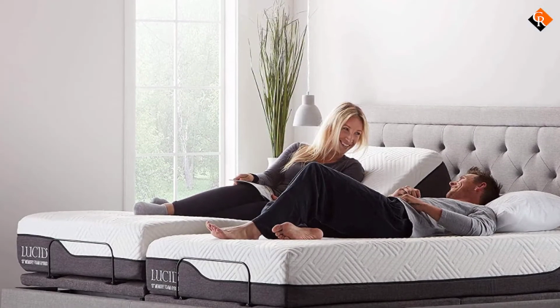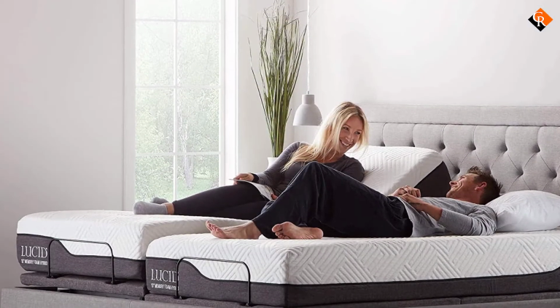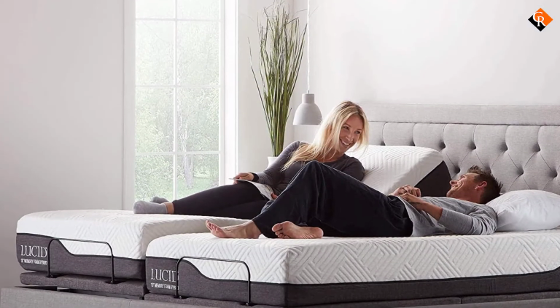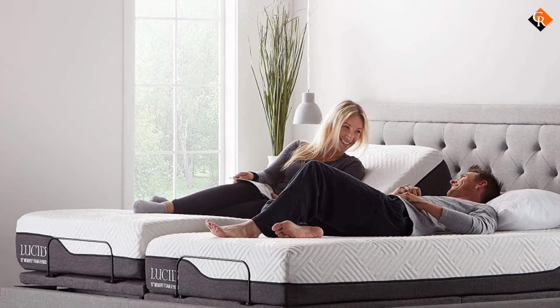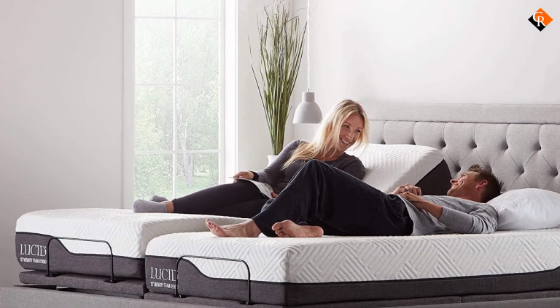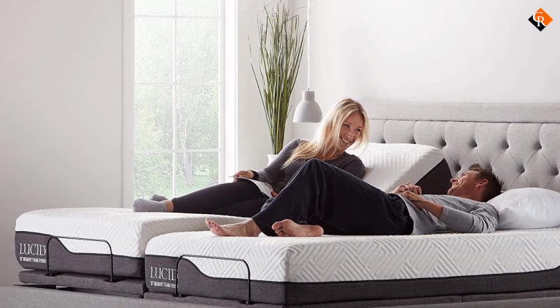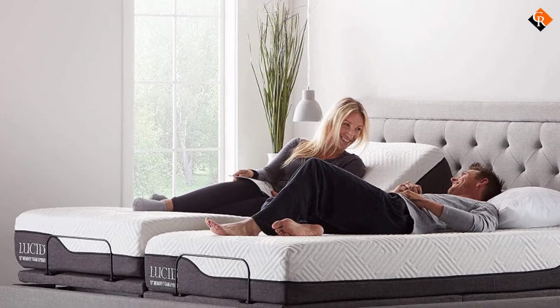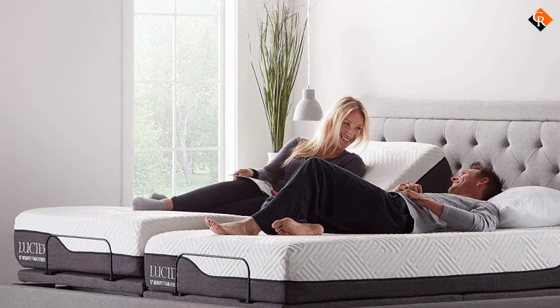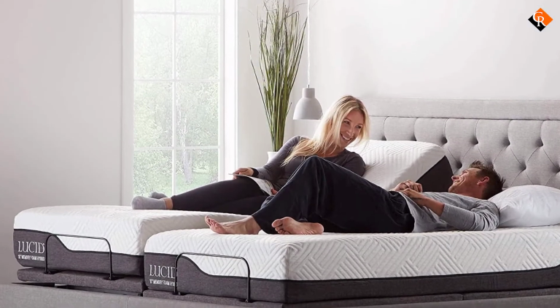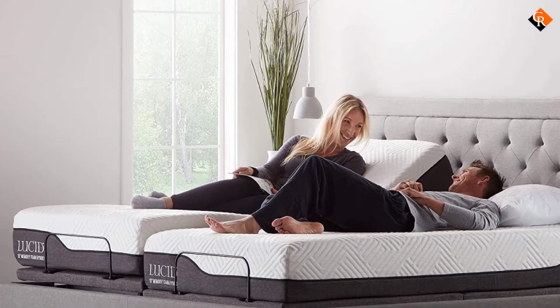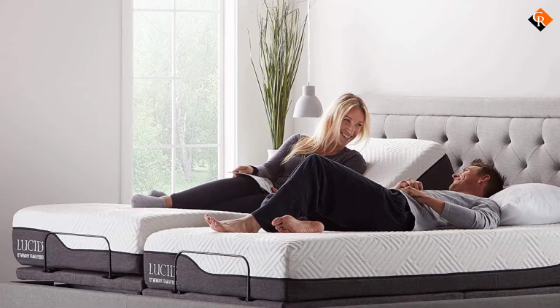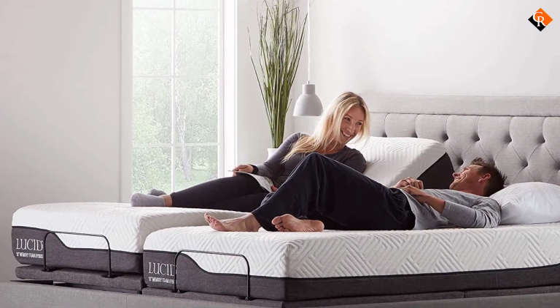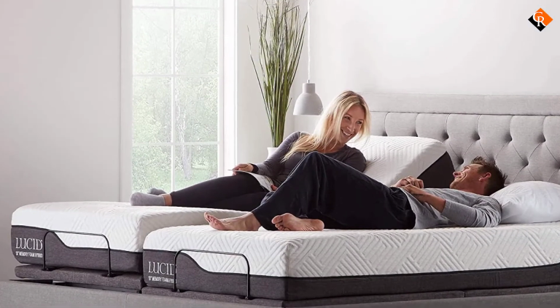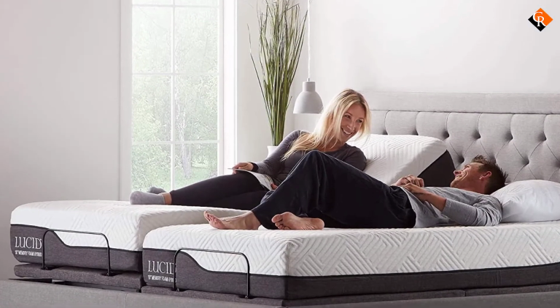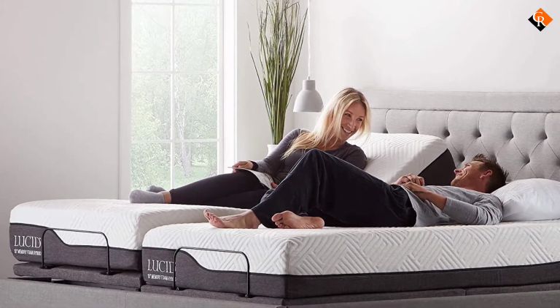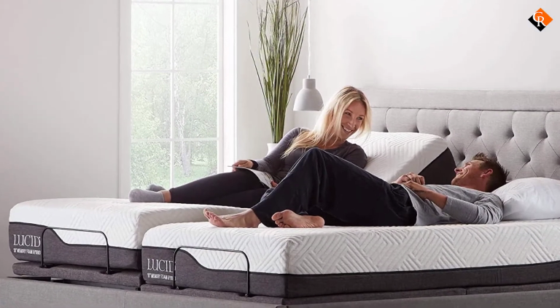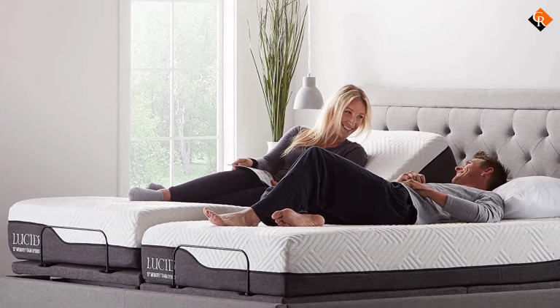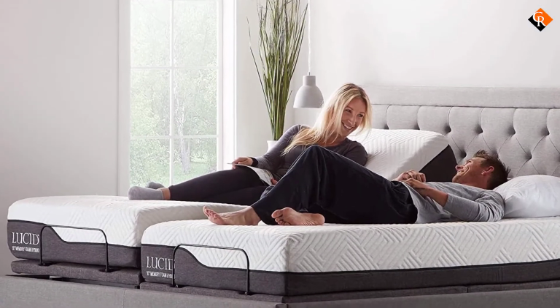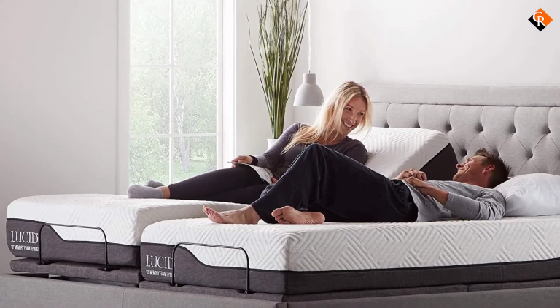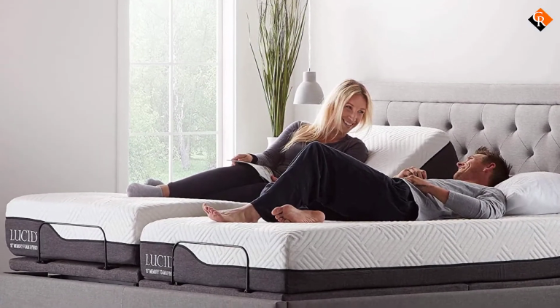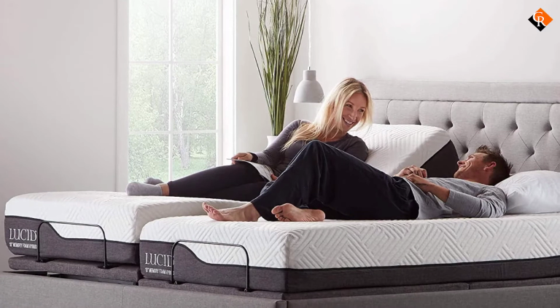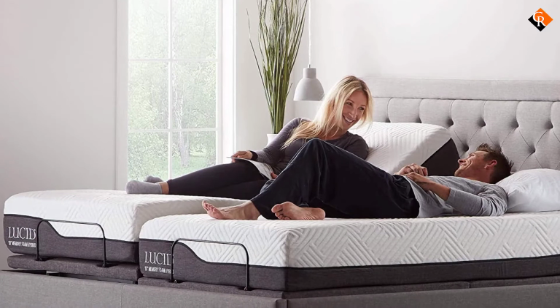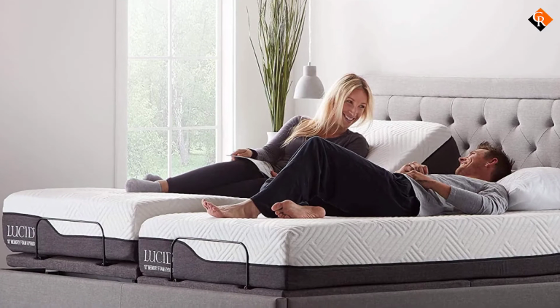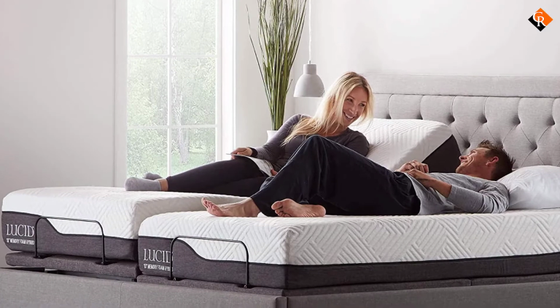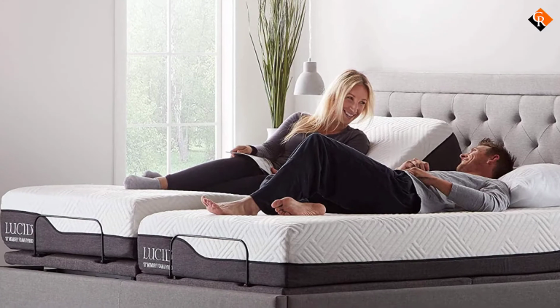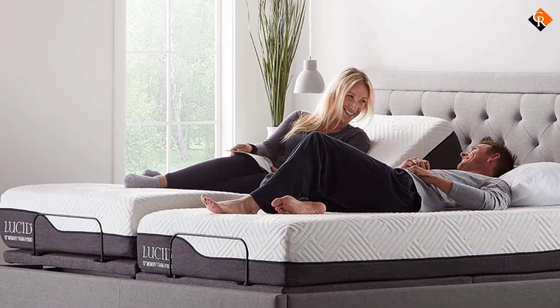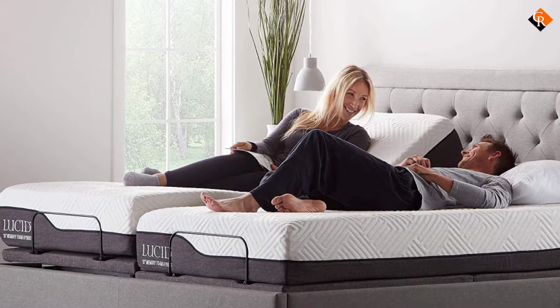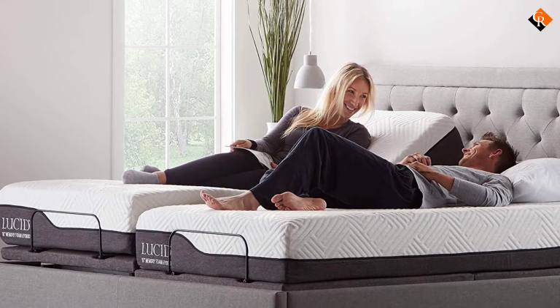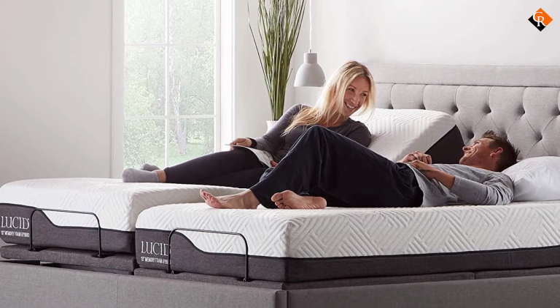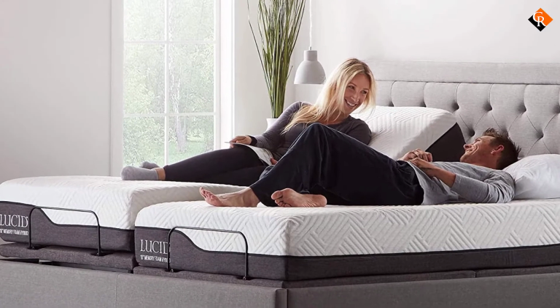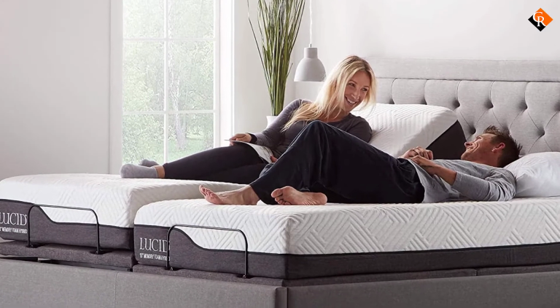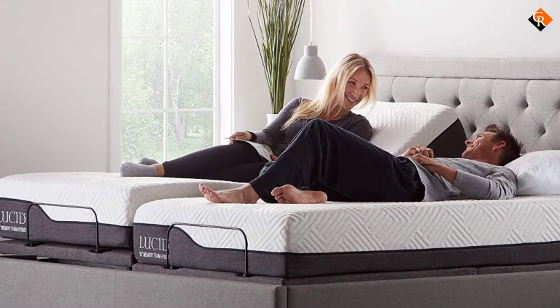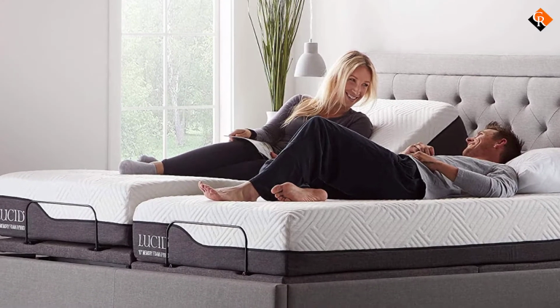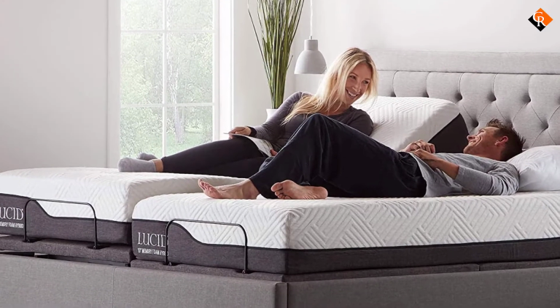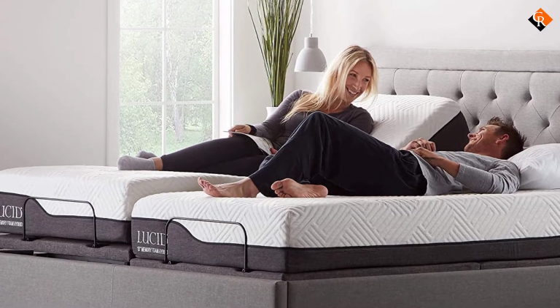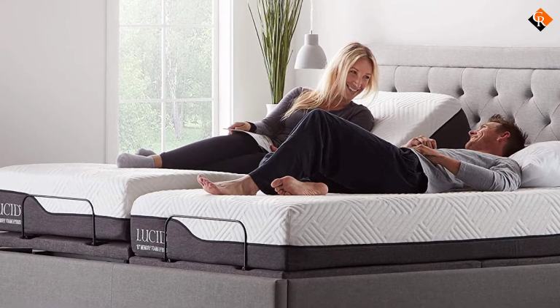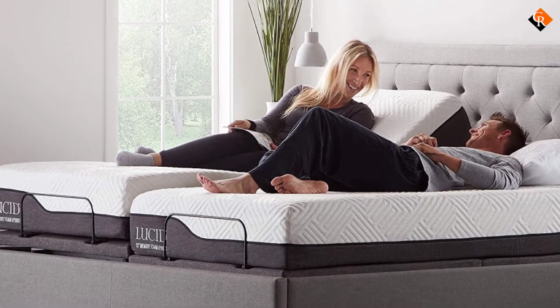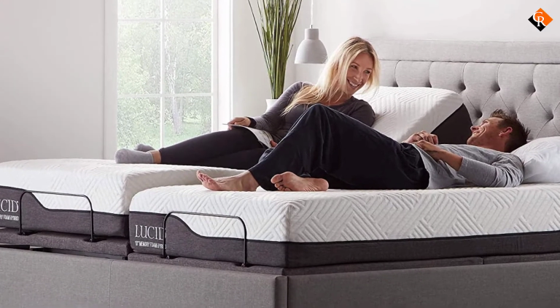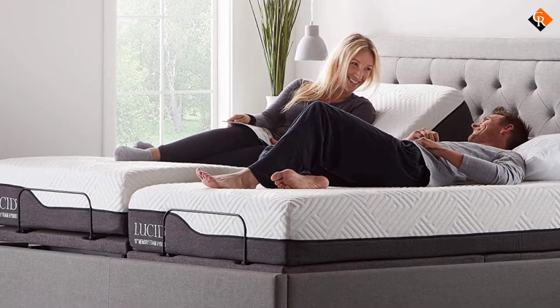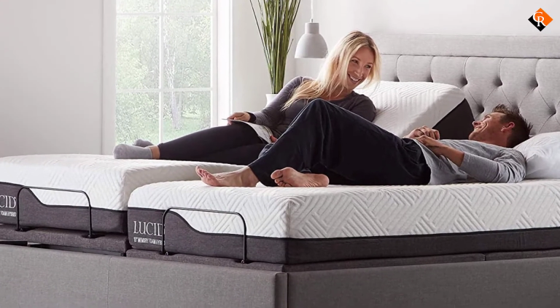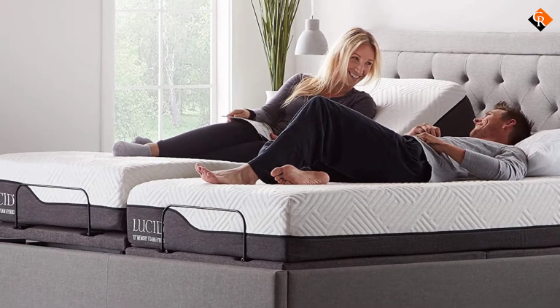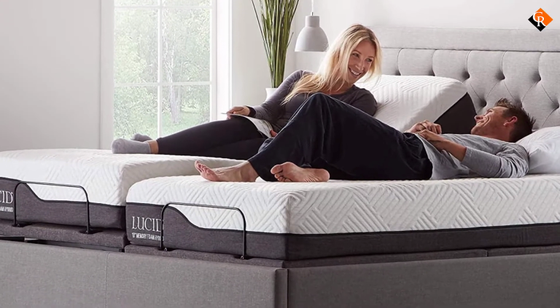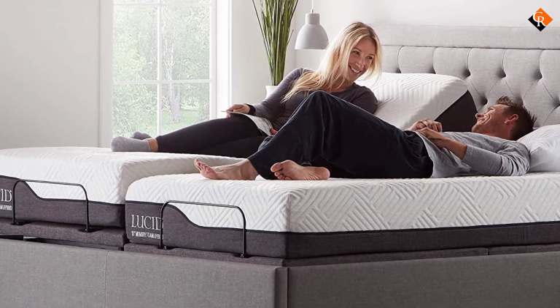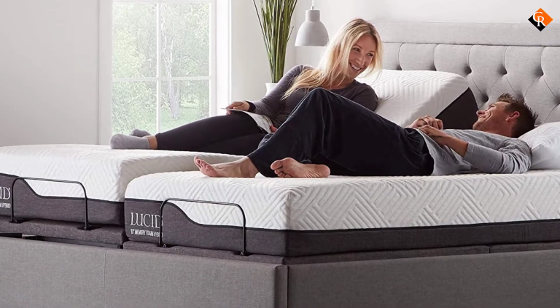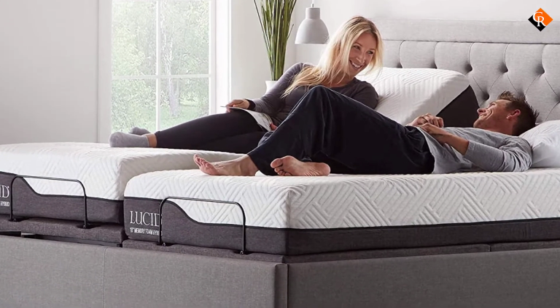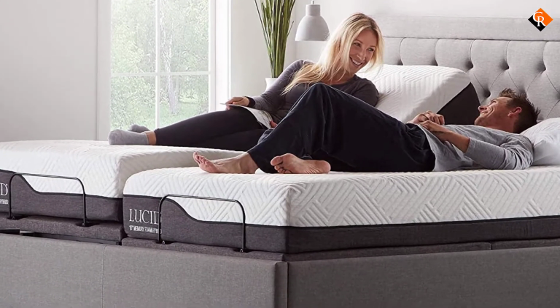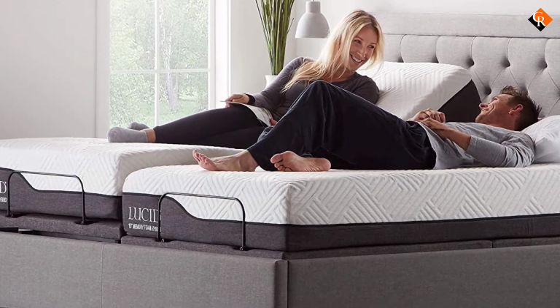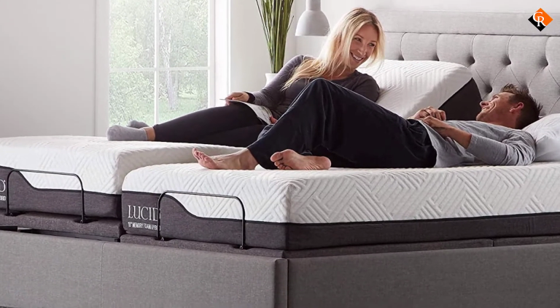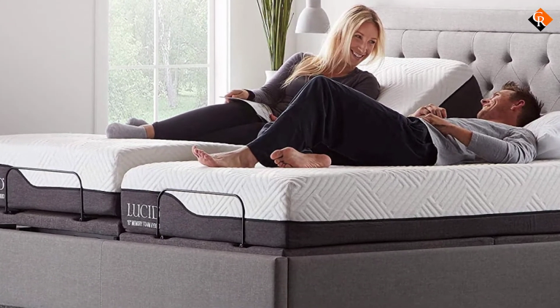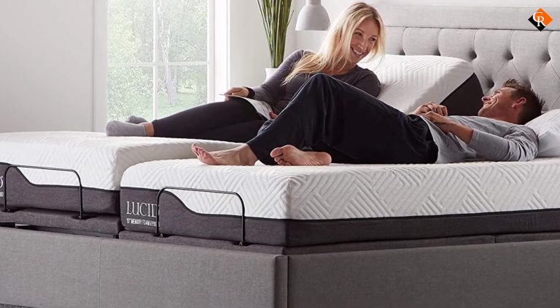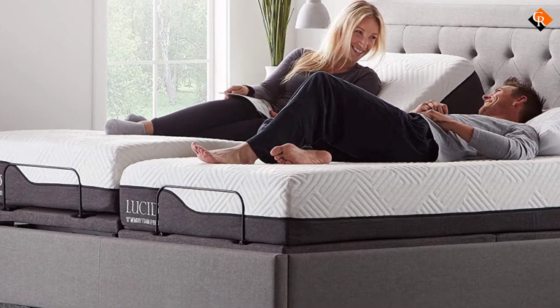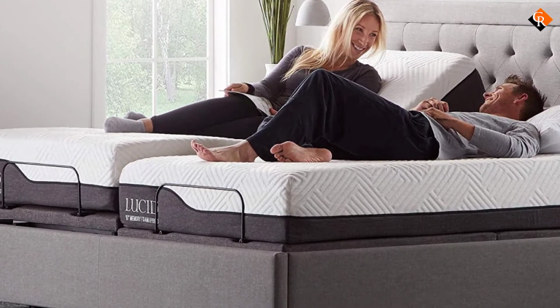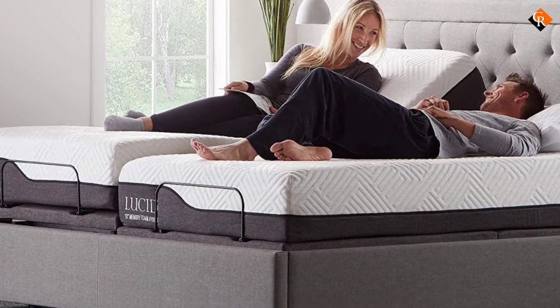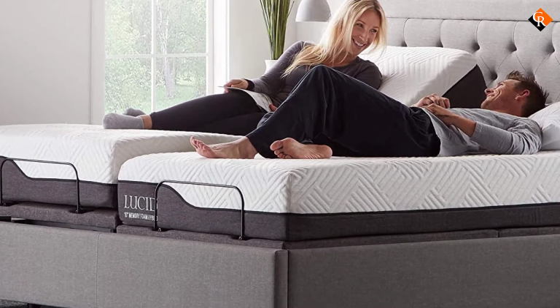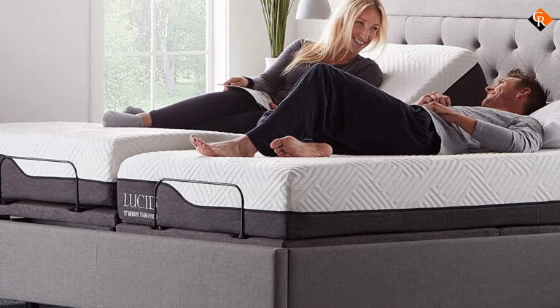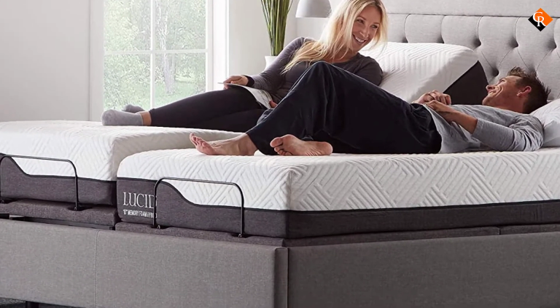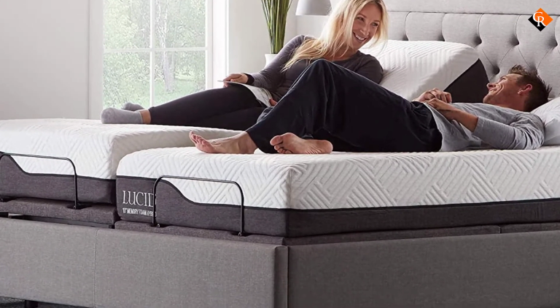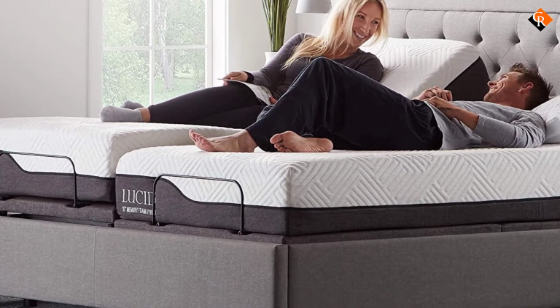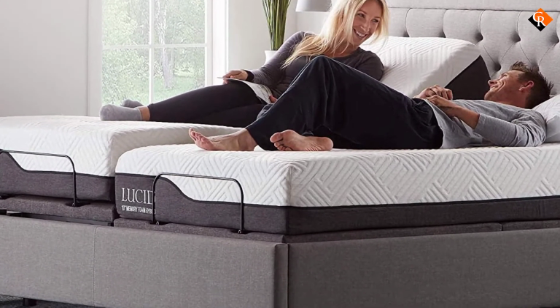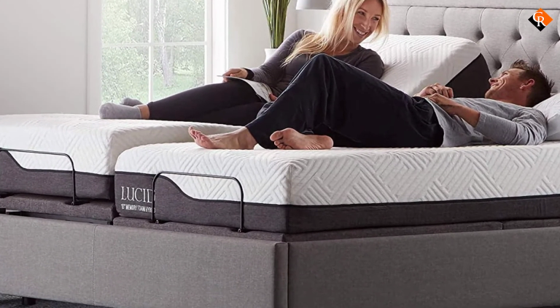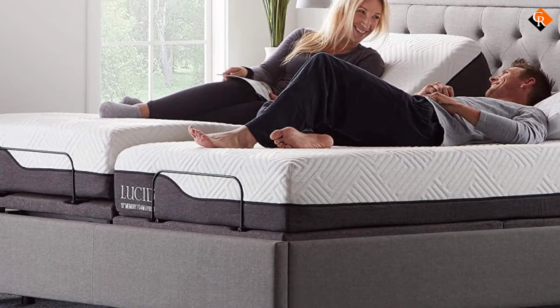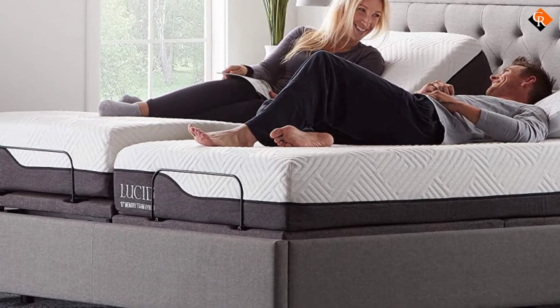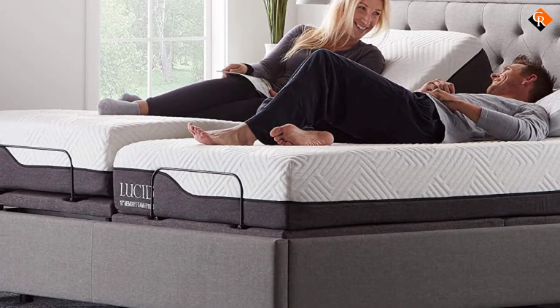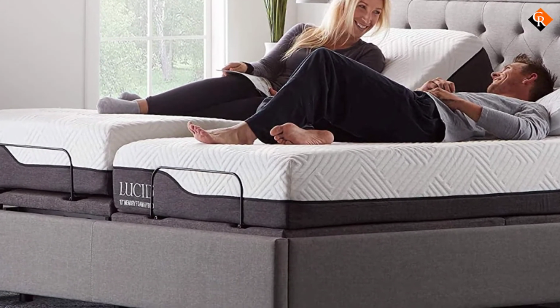Combine two twin XL bases to create a king-sized mattress base. Featured materials are steel and polyester.